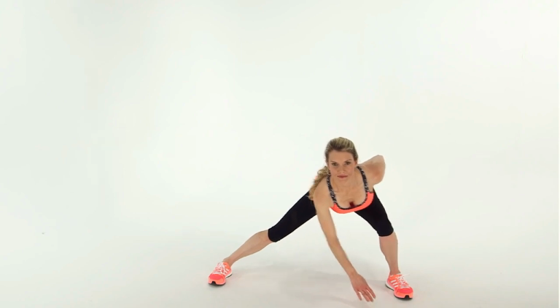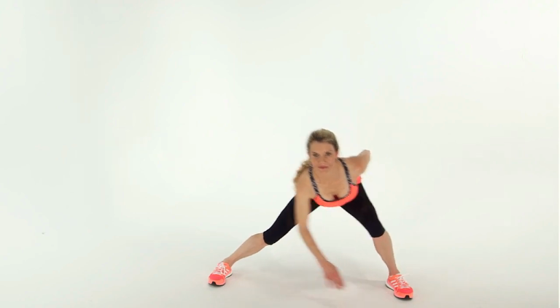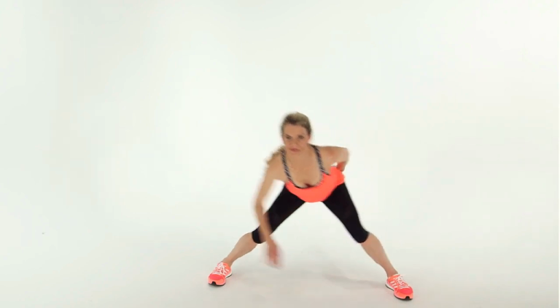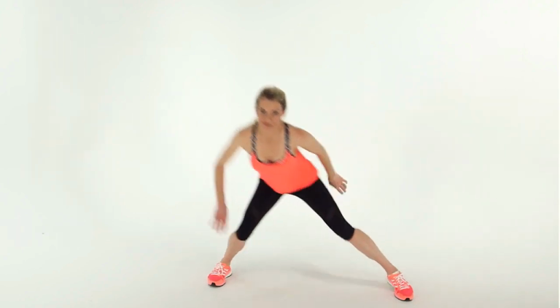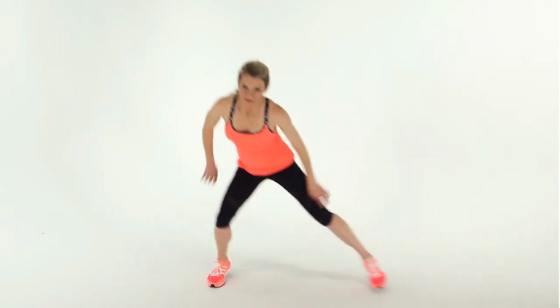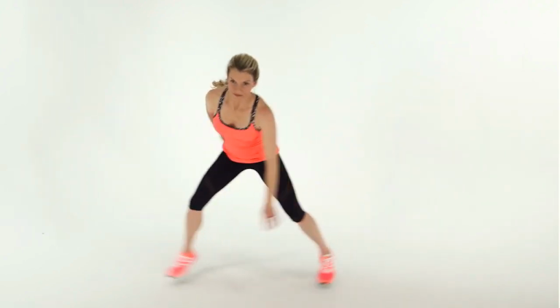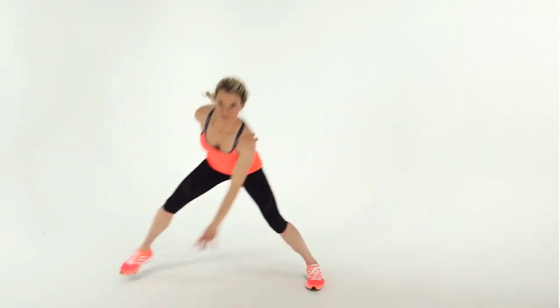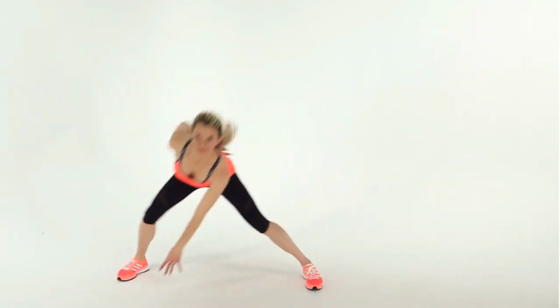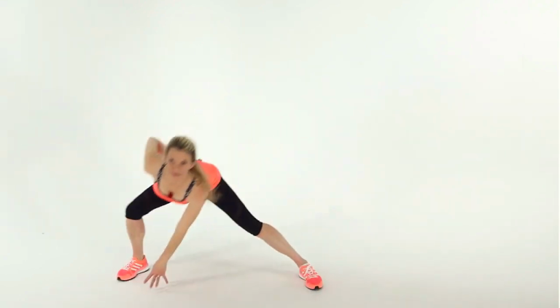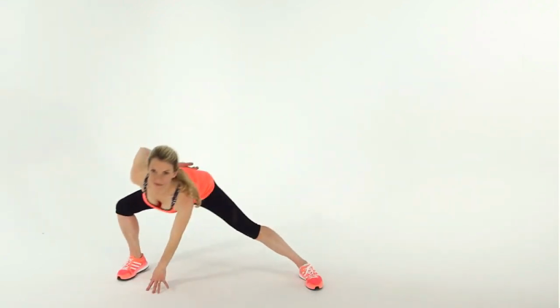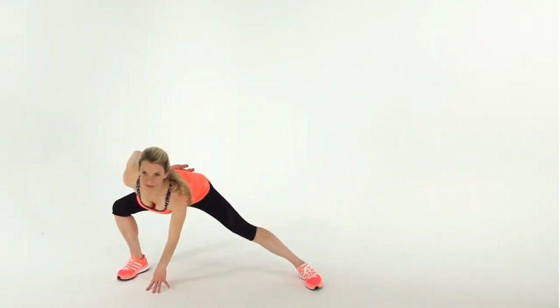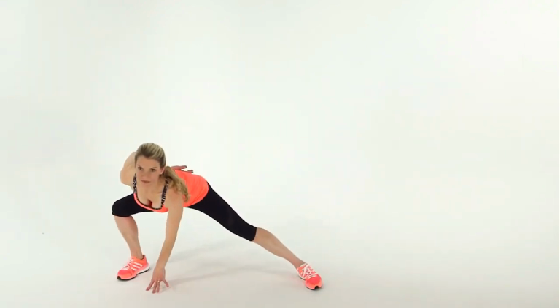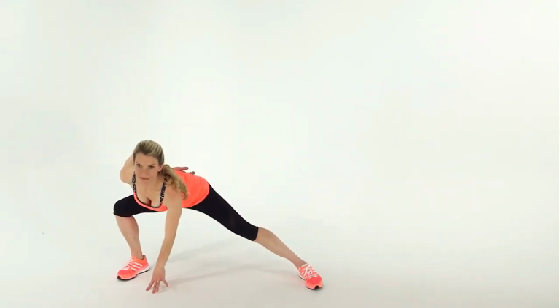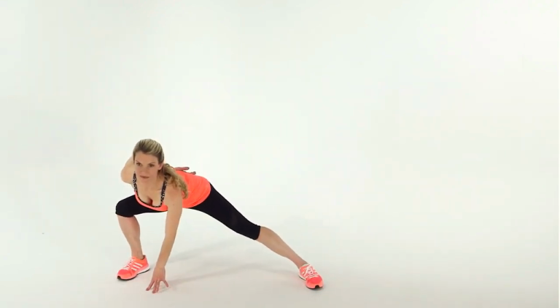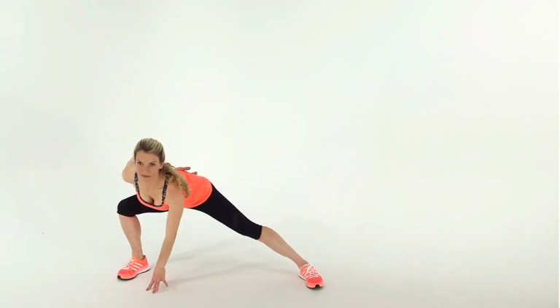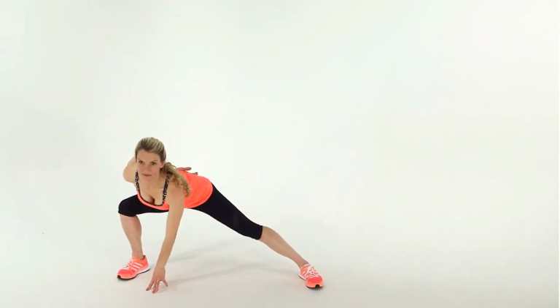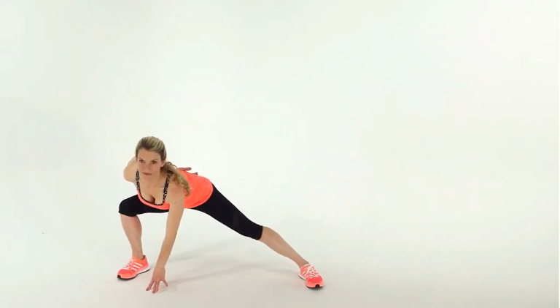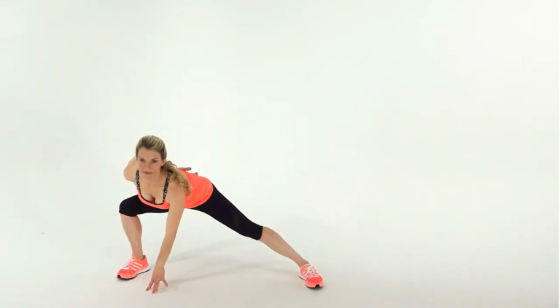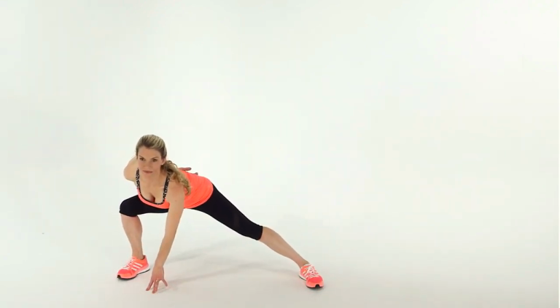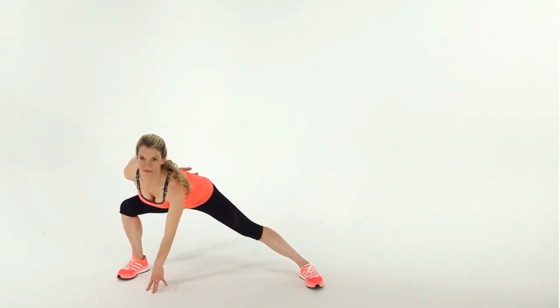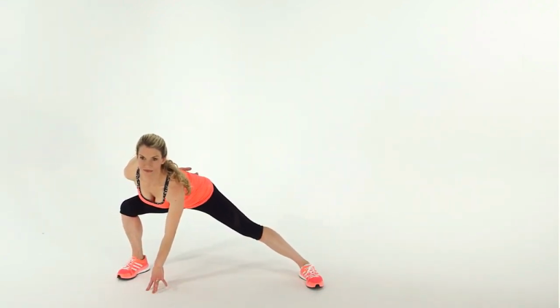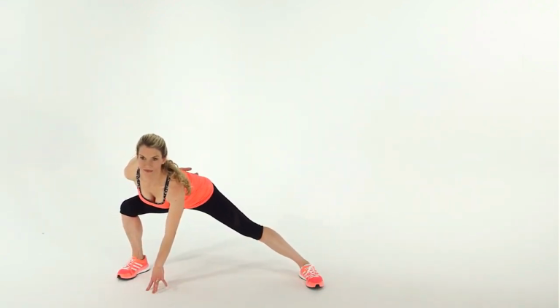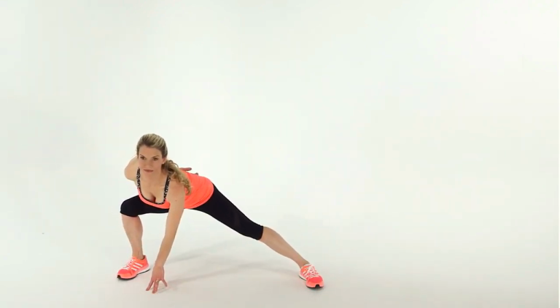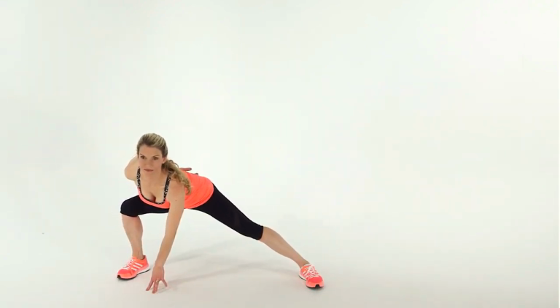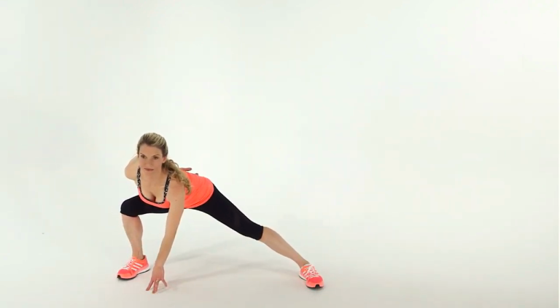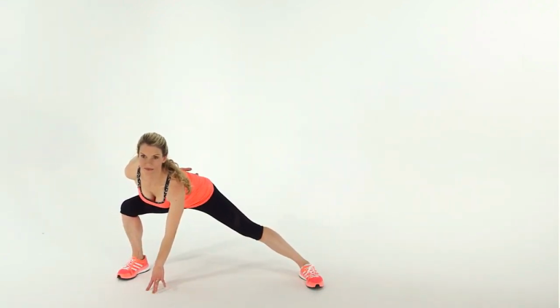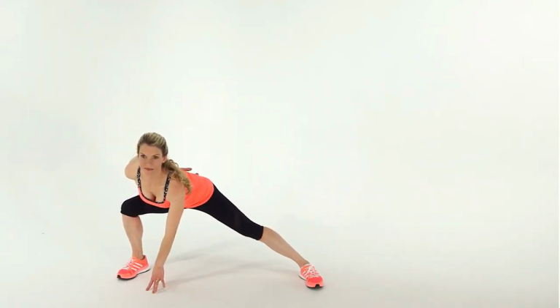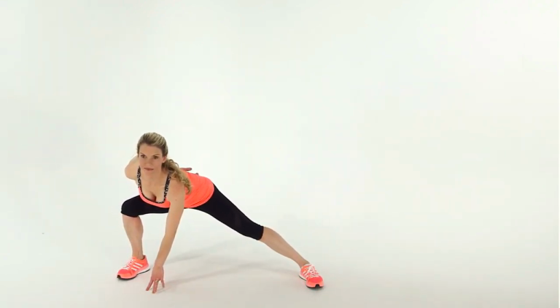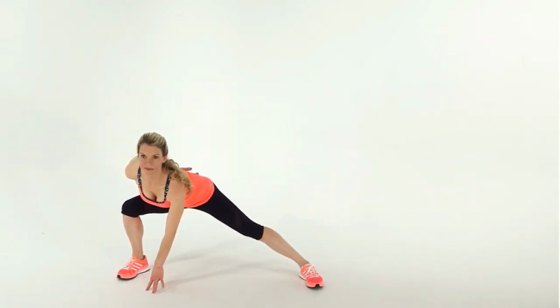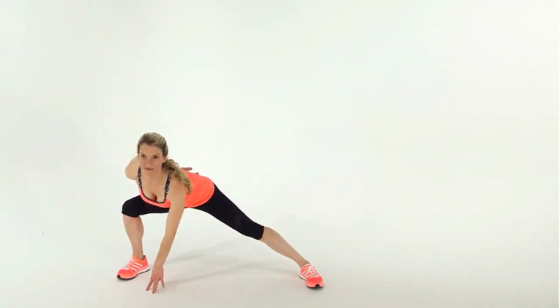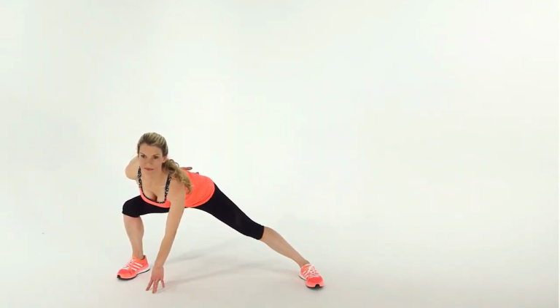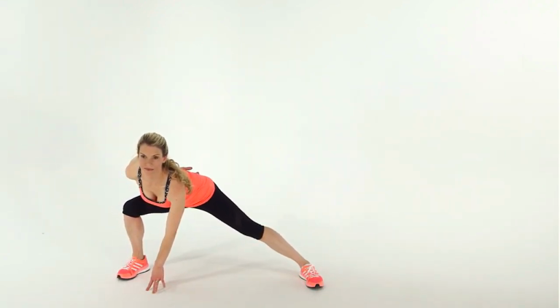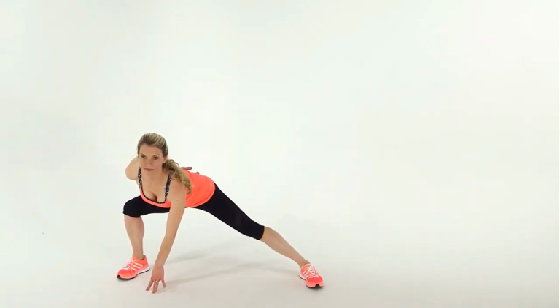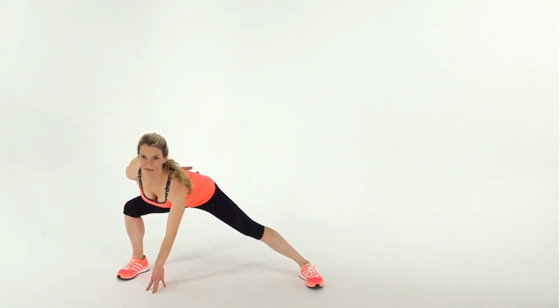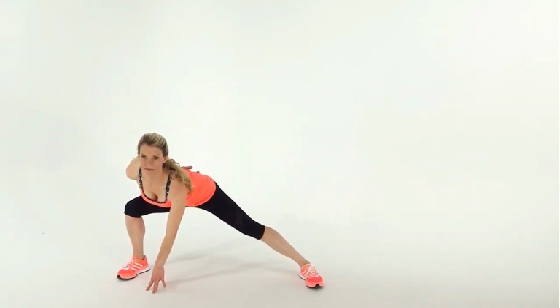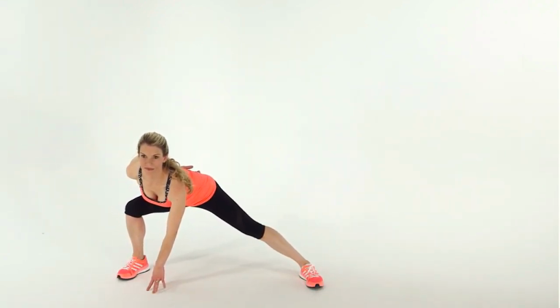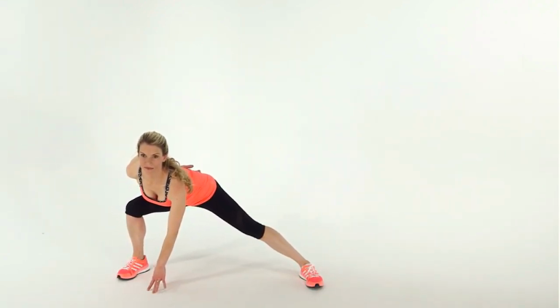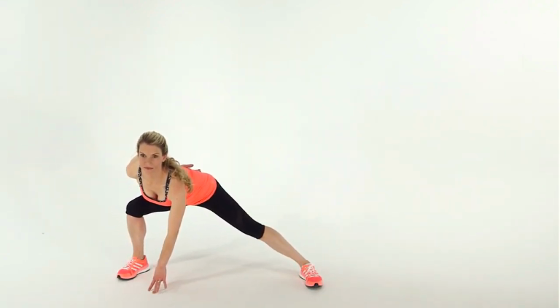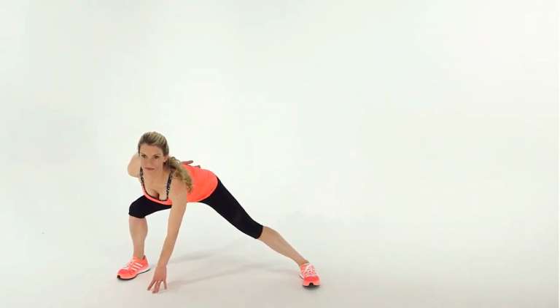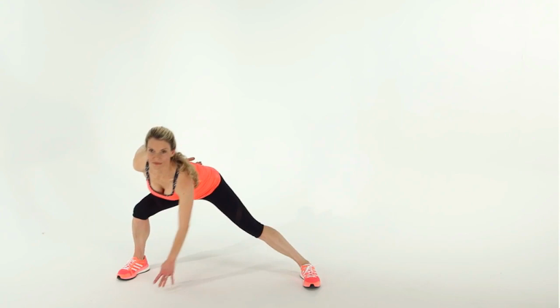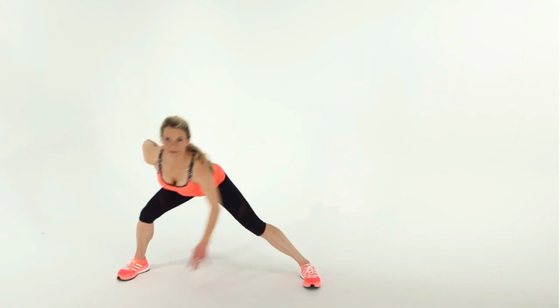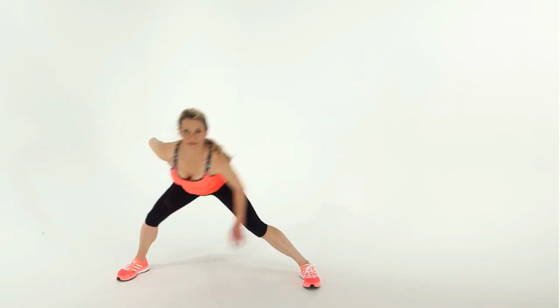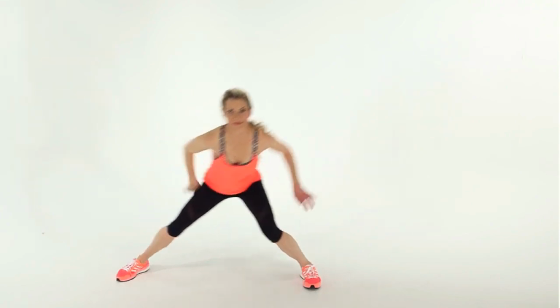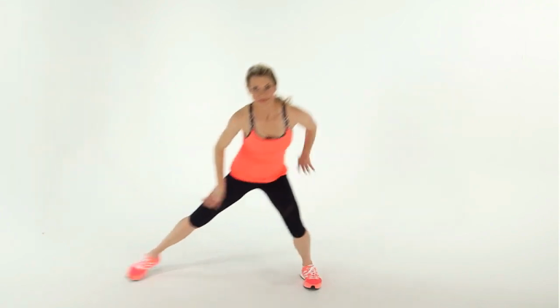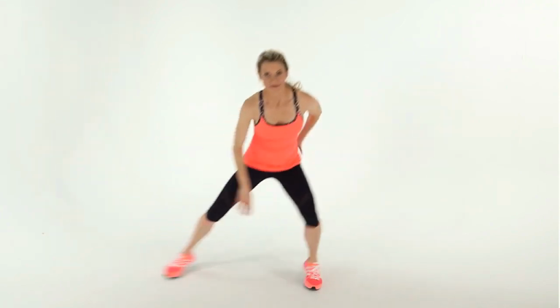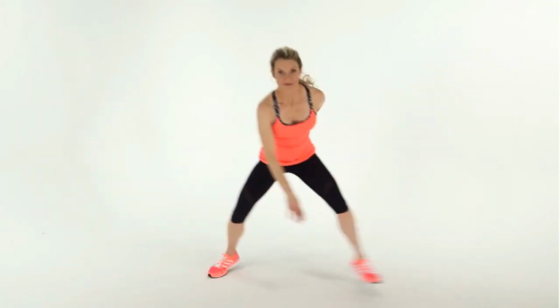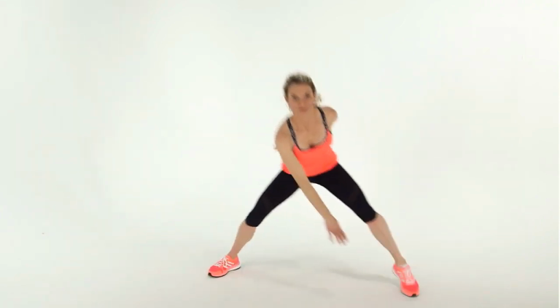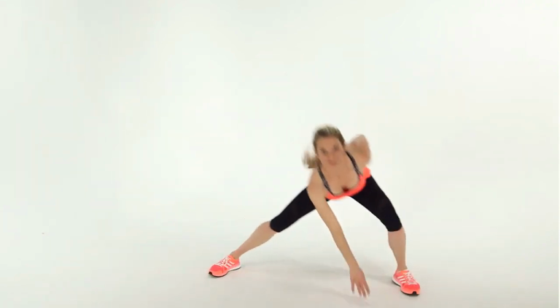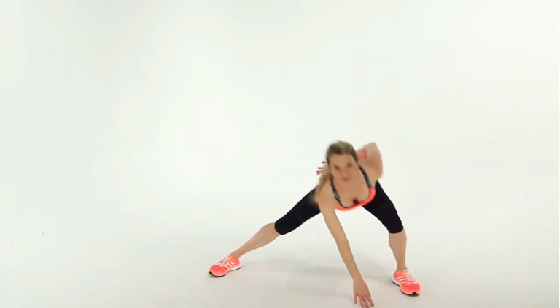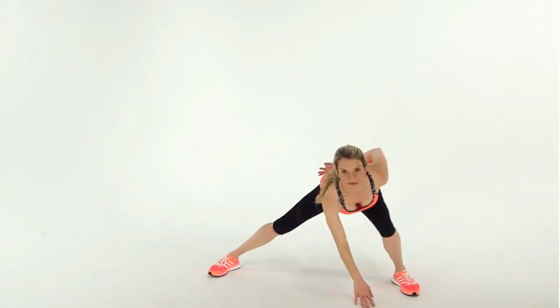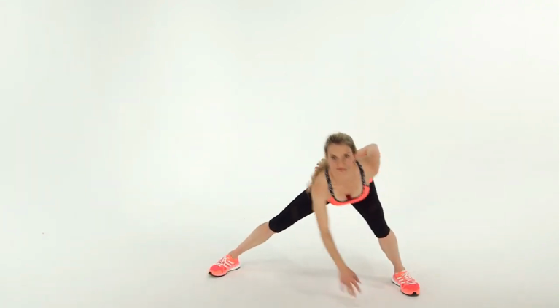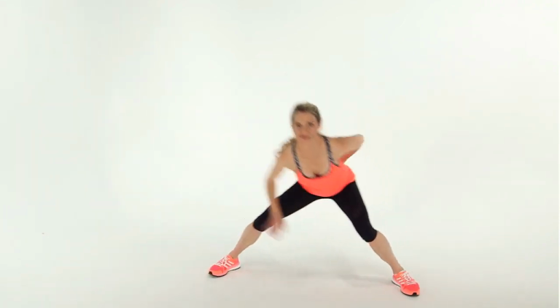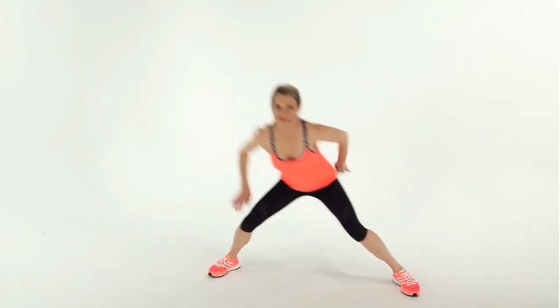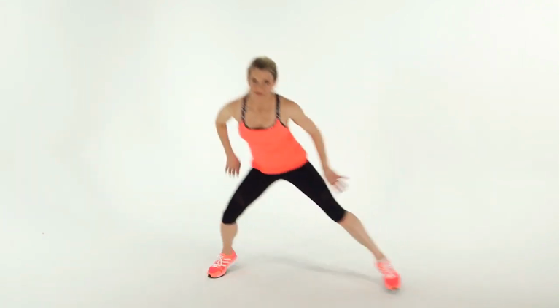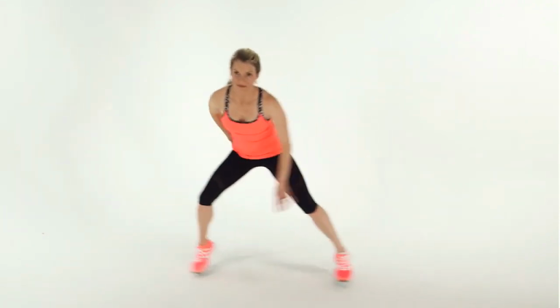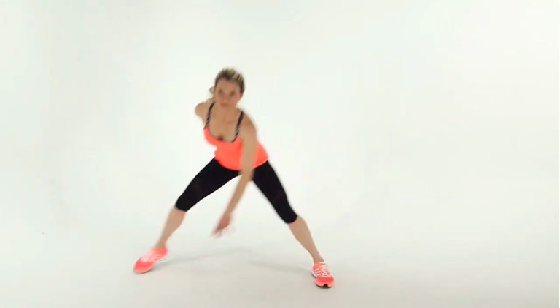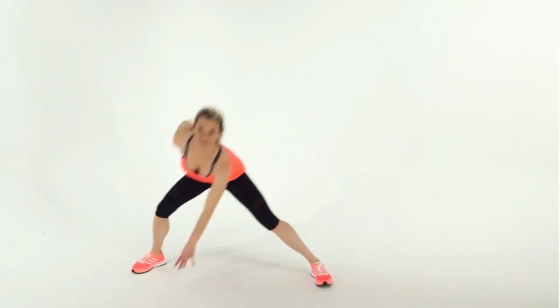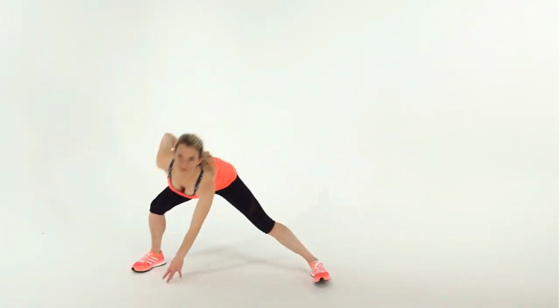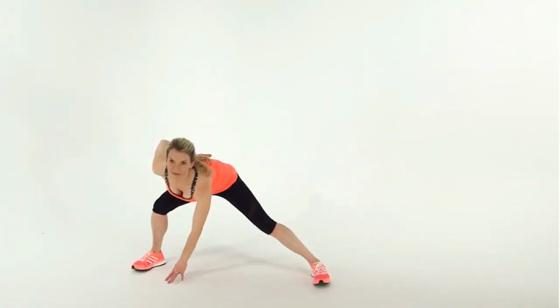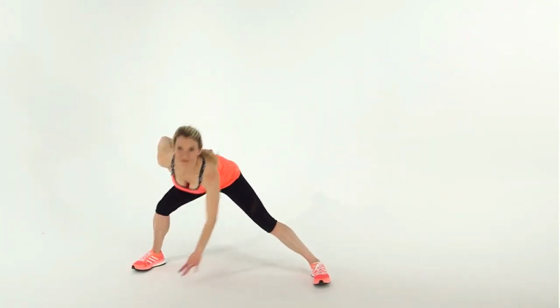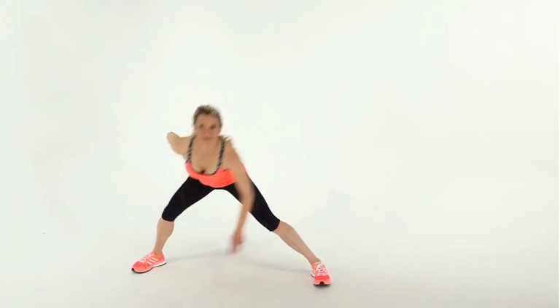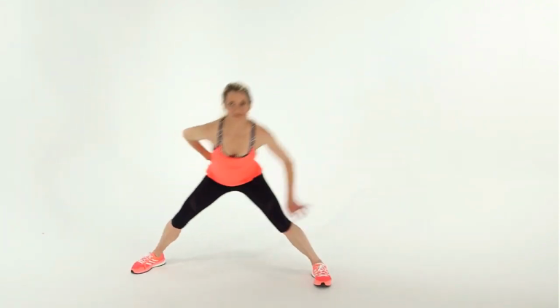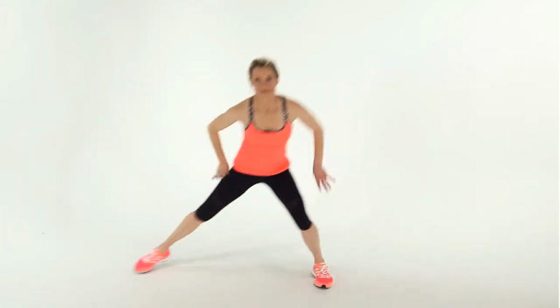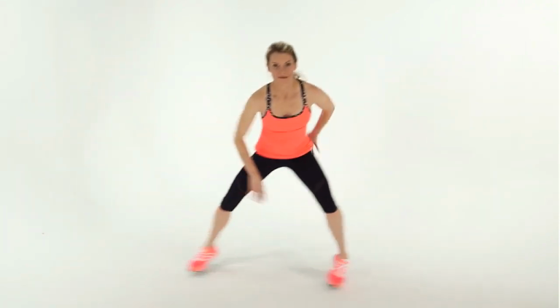Then drive from your left foot to hop up. Land in a side lunge on your right side with your left hand touching the floor. Do this for 30 to 60 seconds.